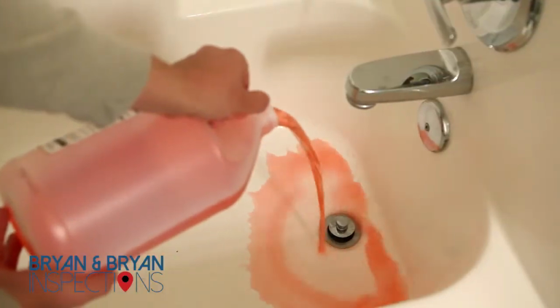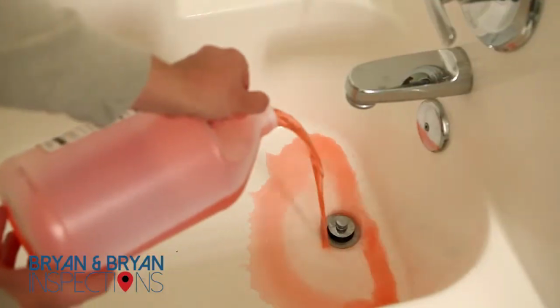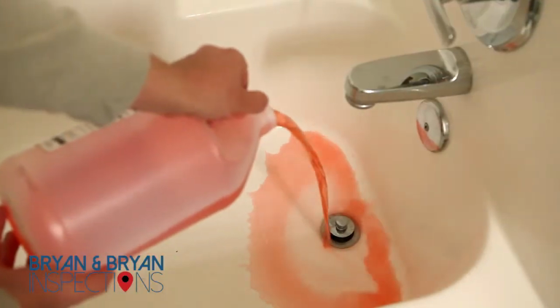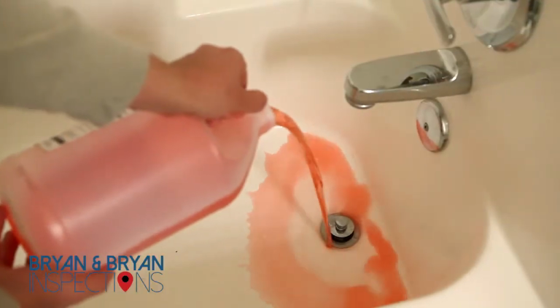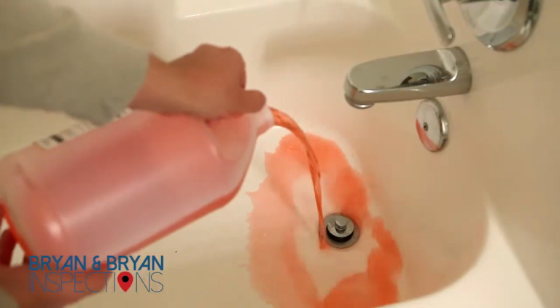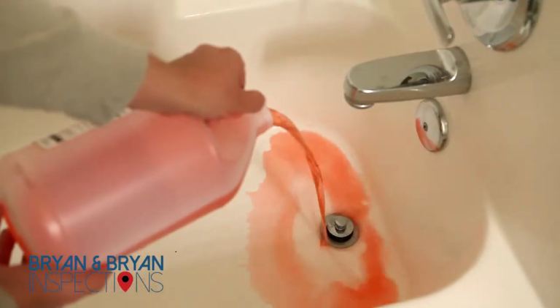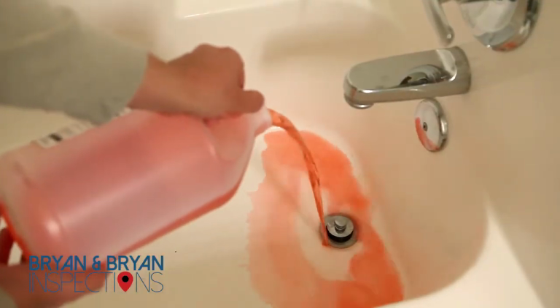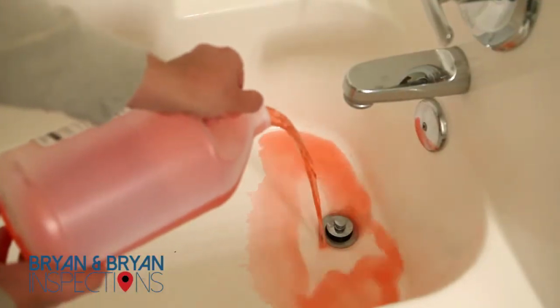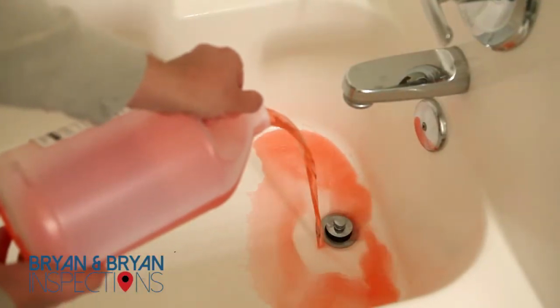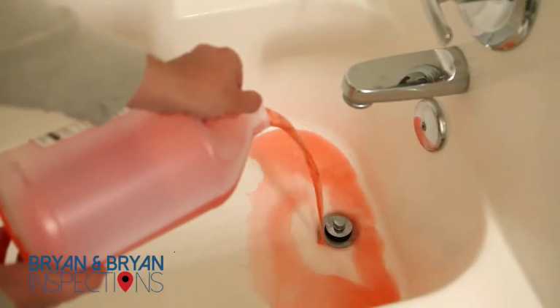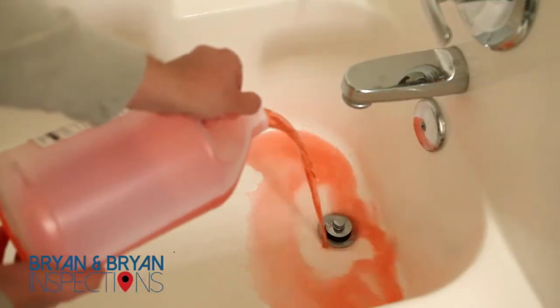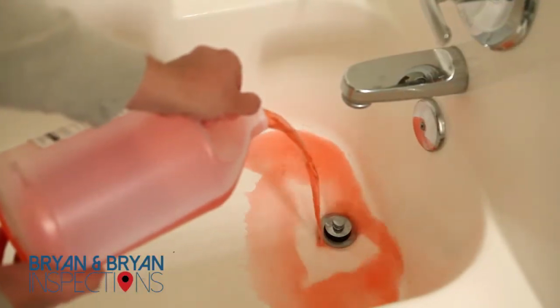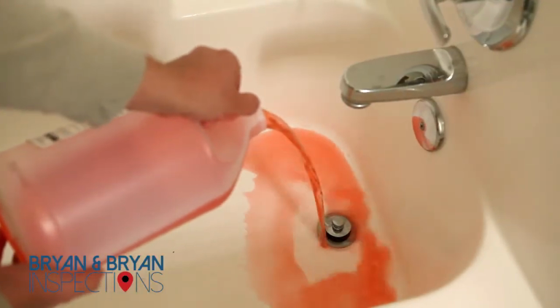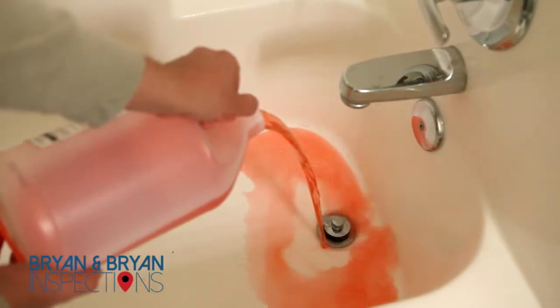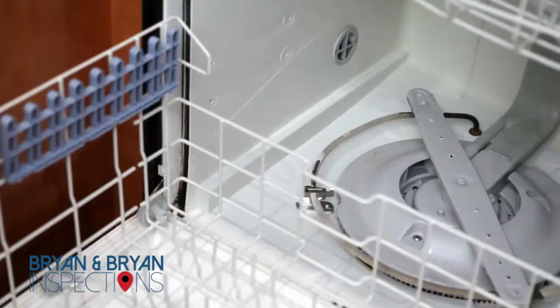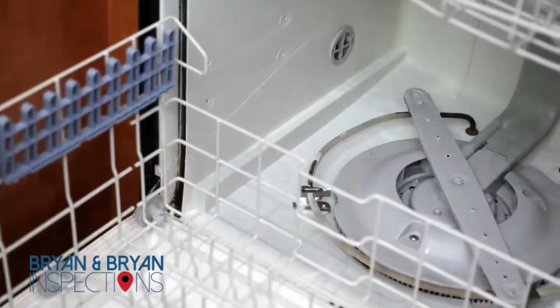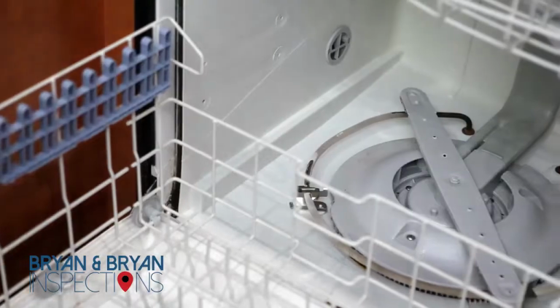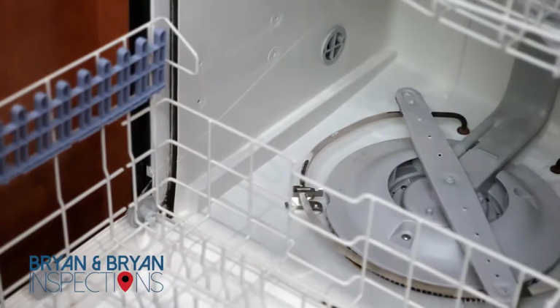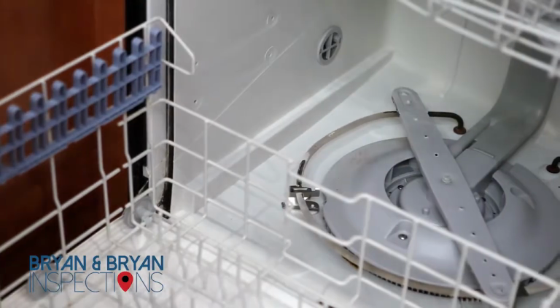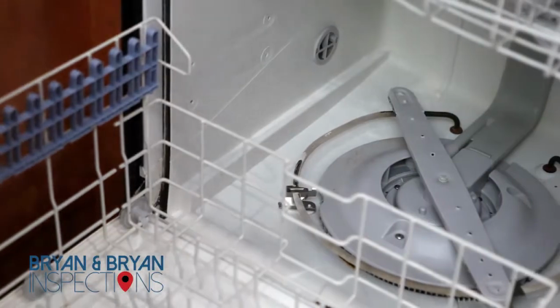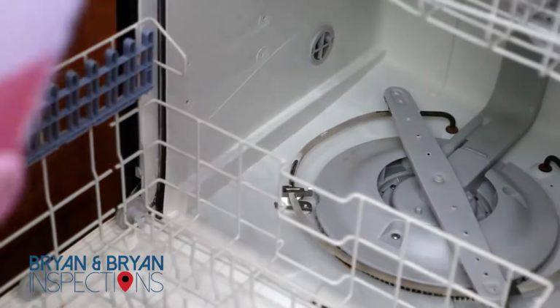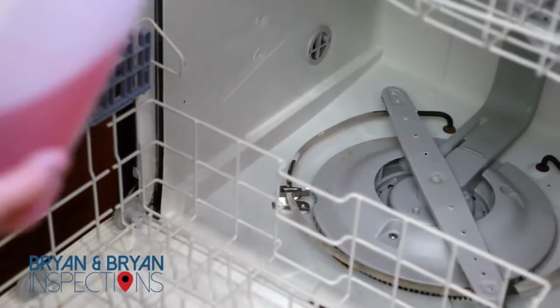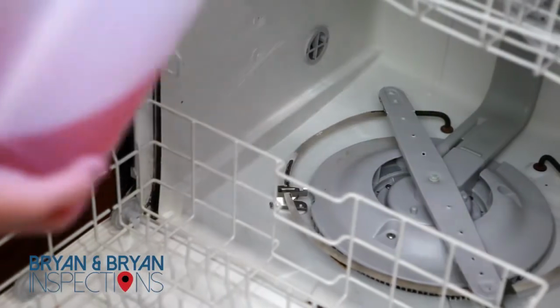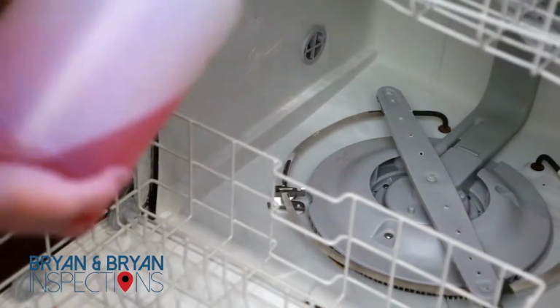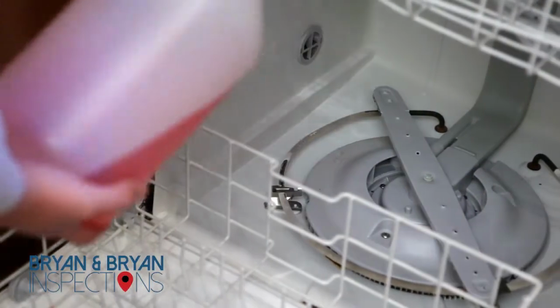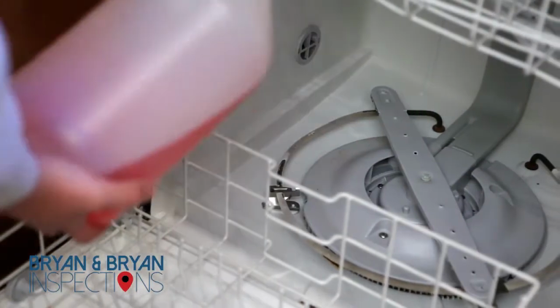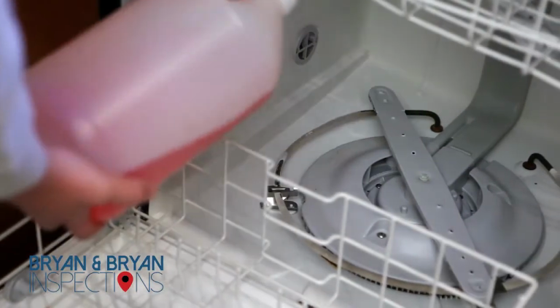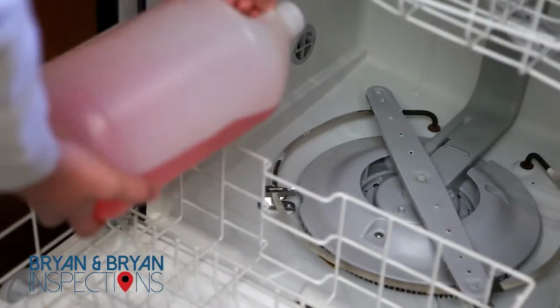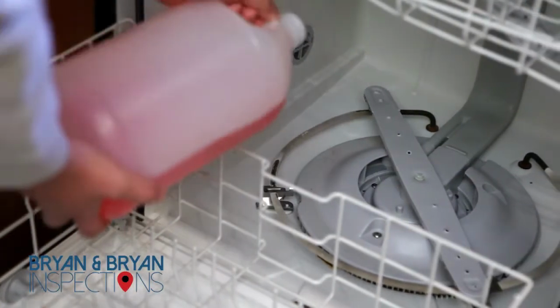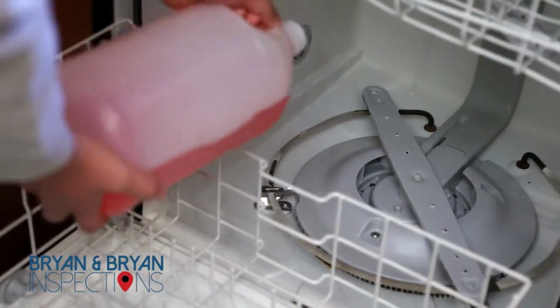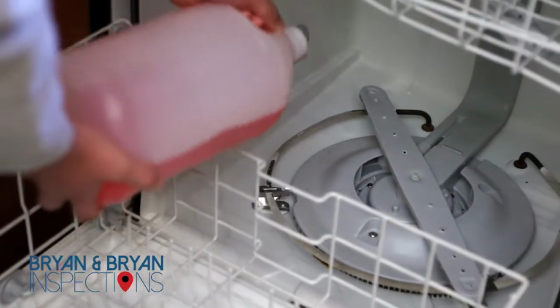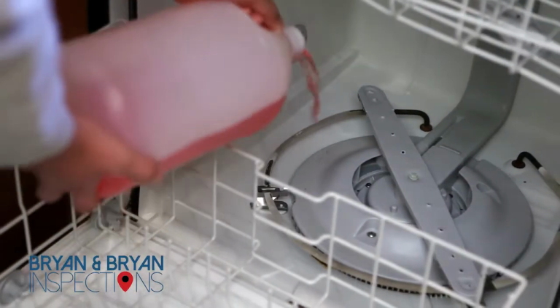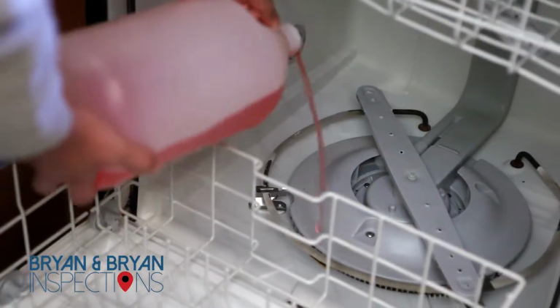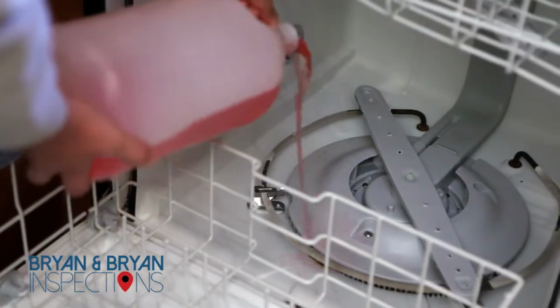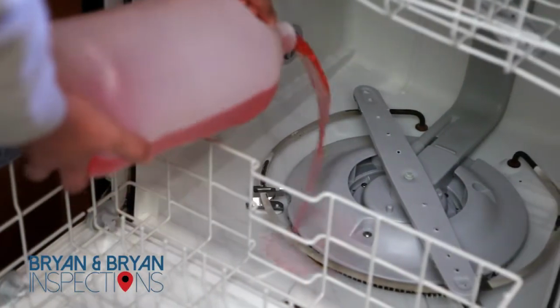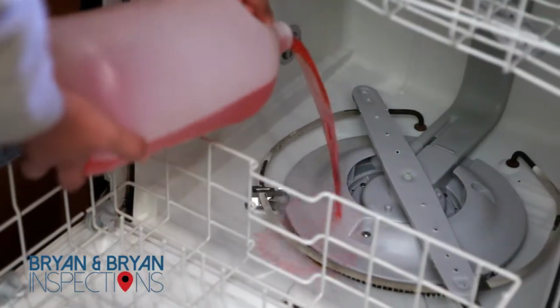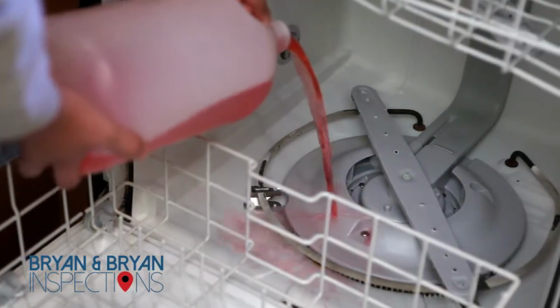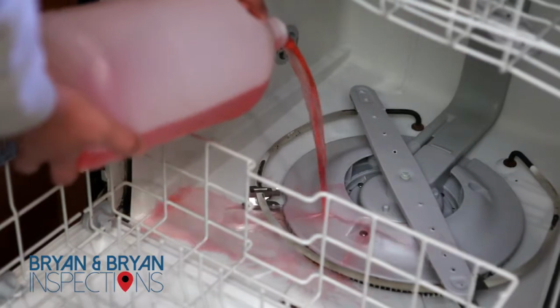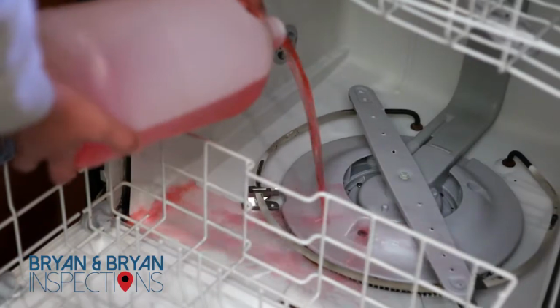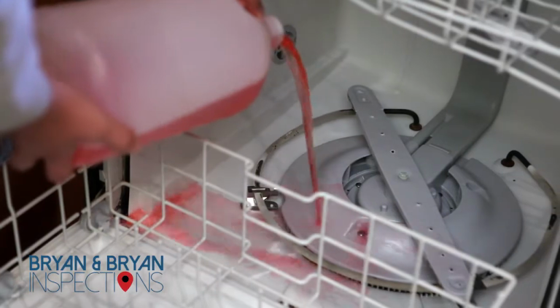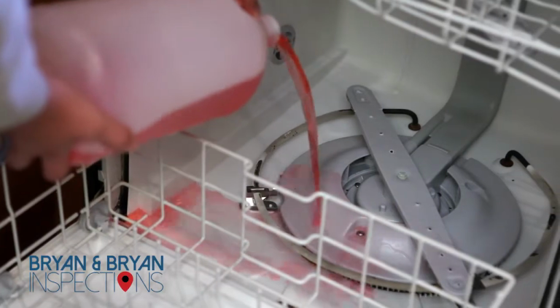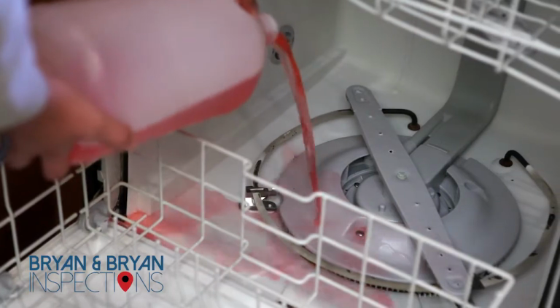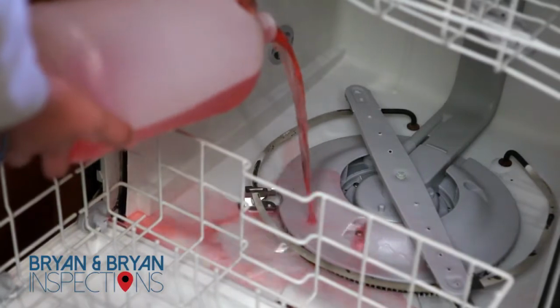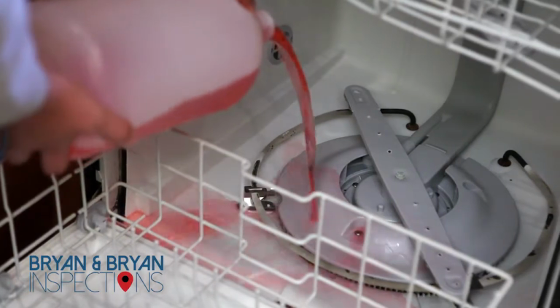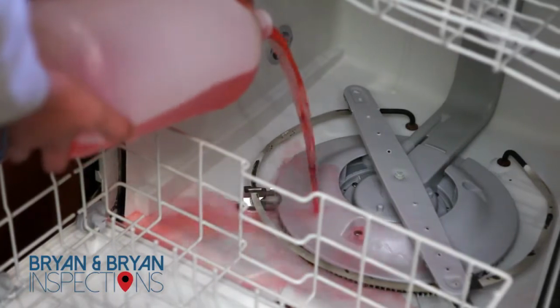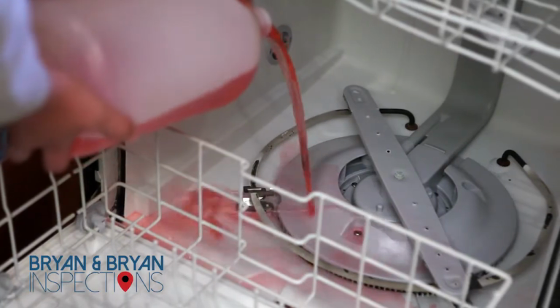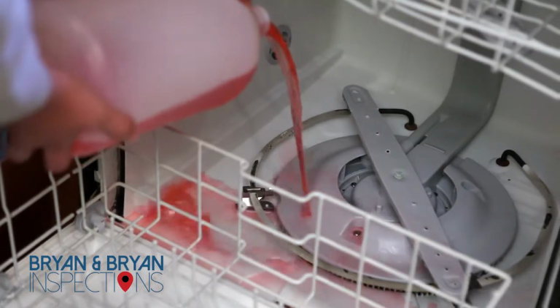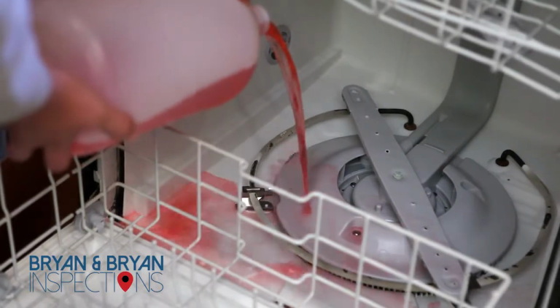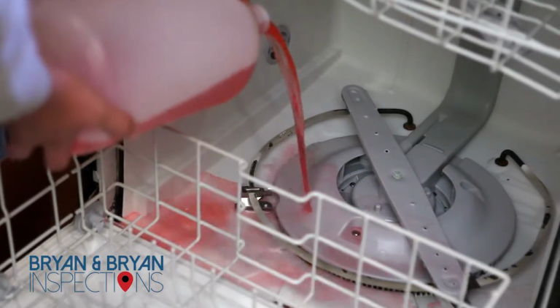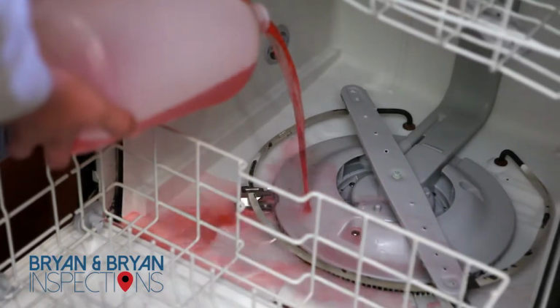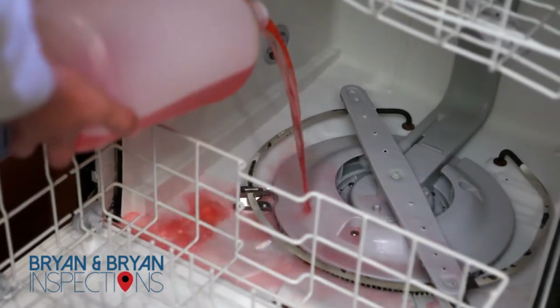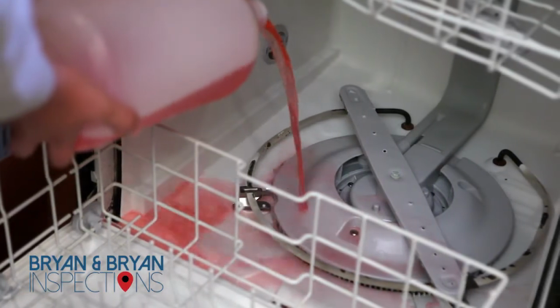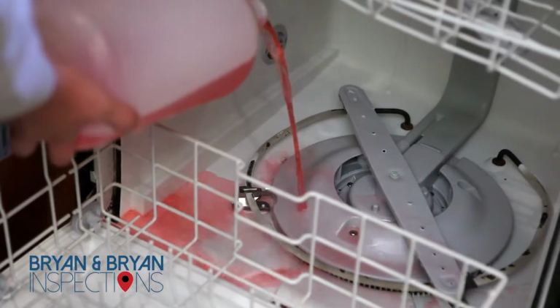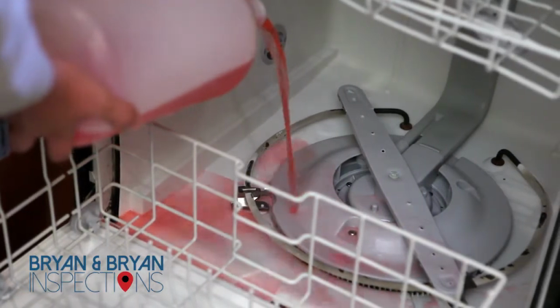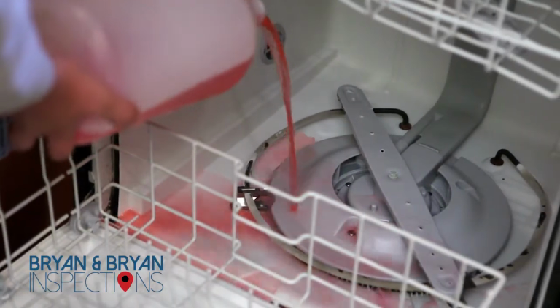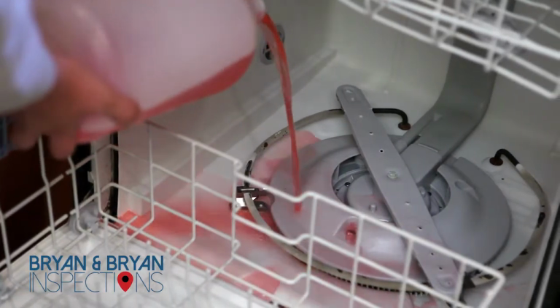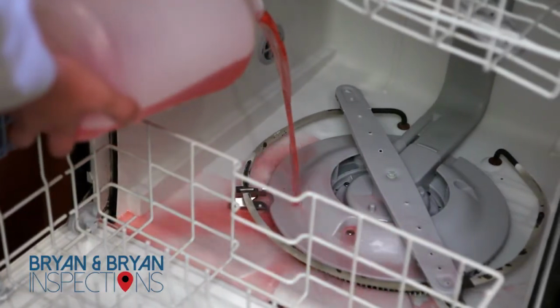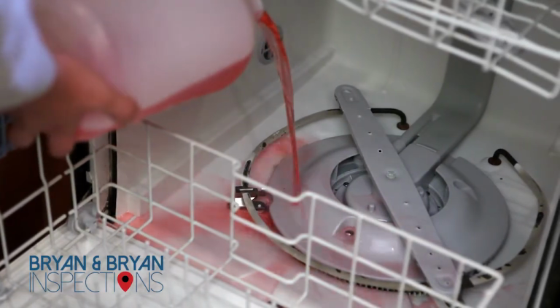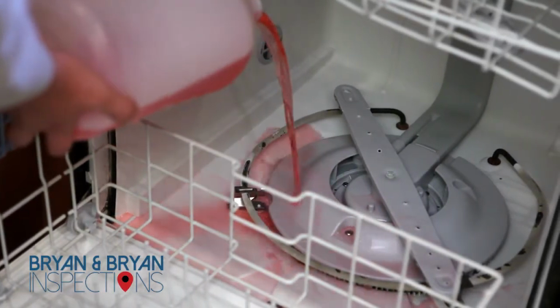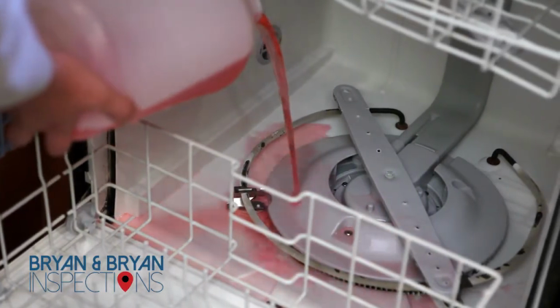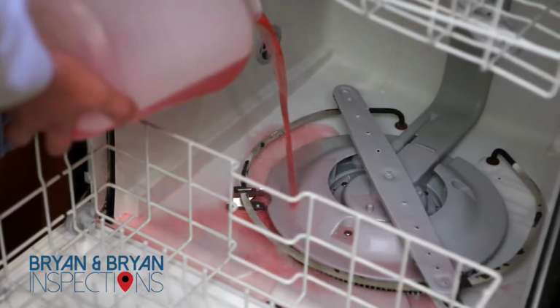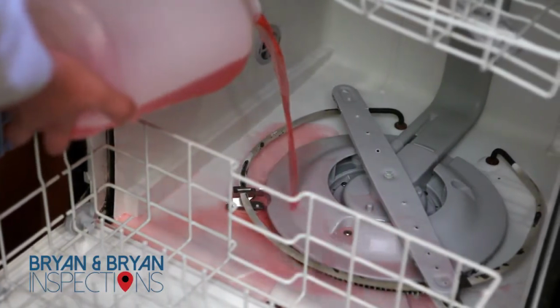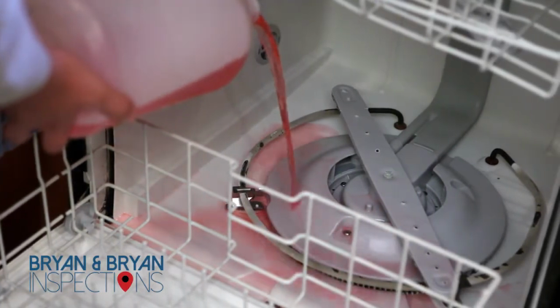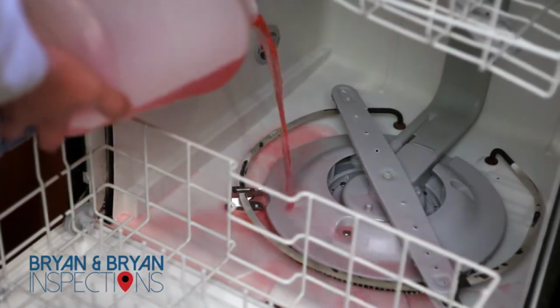This will prevent the unpleasant smell associated with sewer gas from entering the home, as well as prevent frozen pipes in case of cold weather.